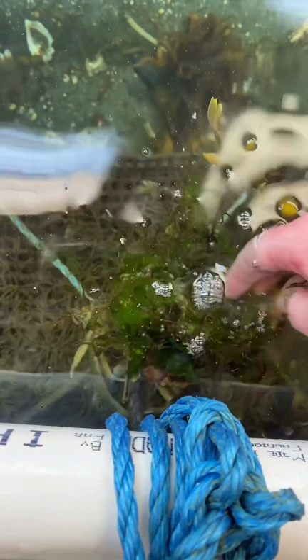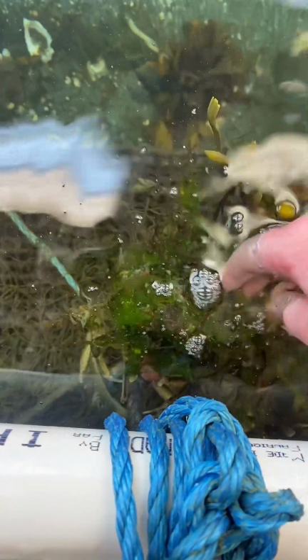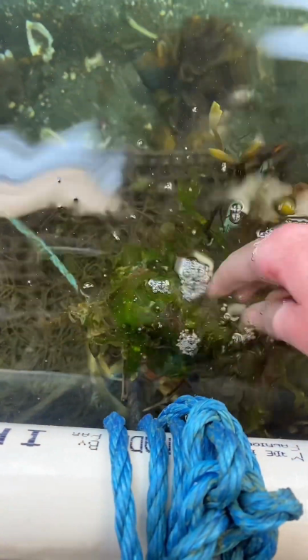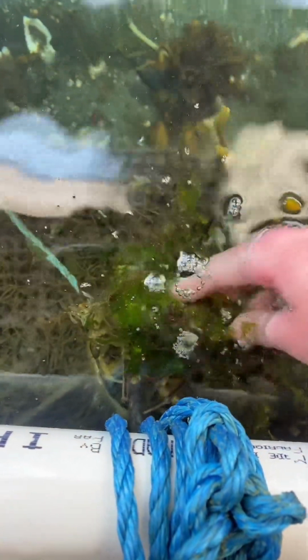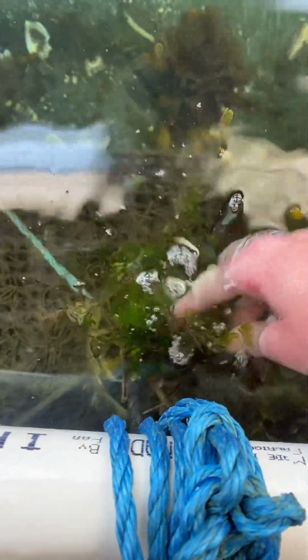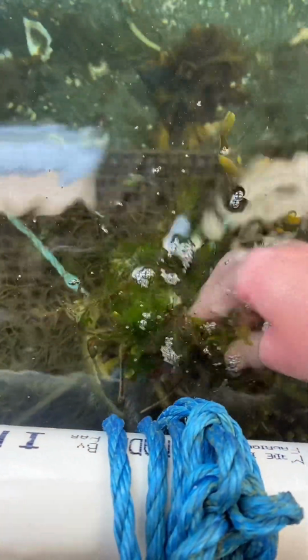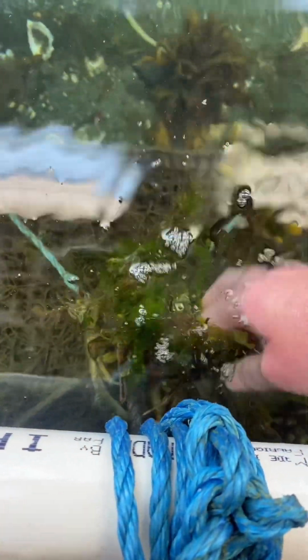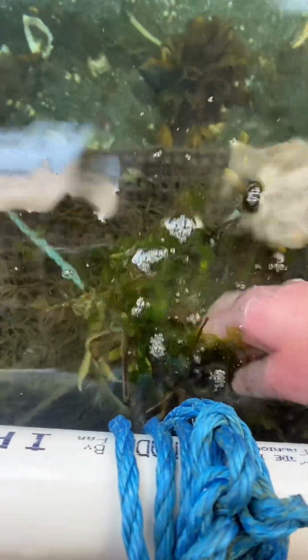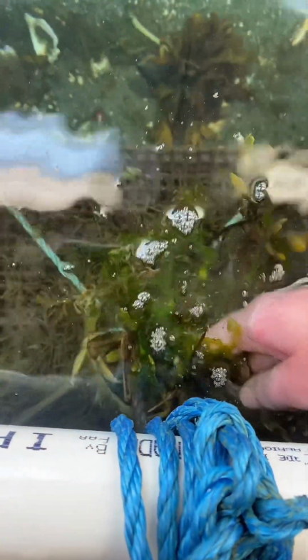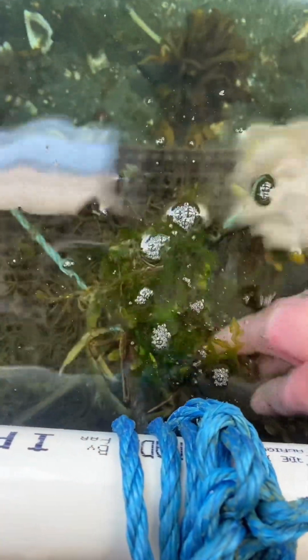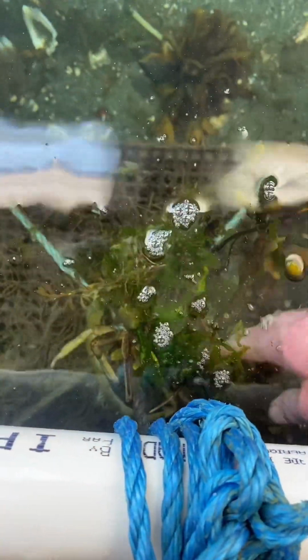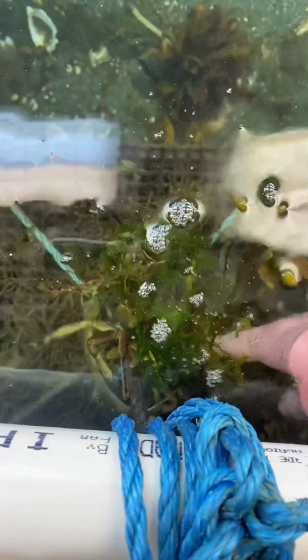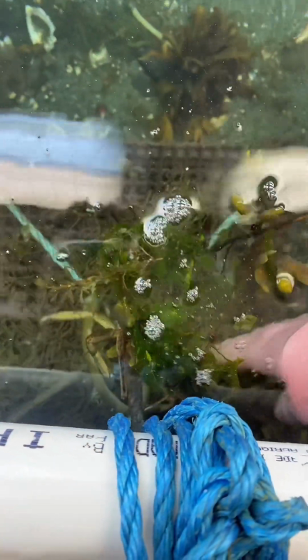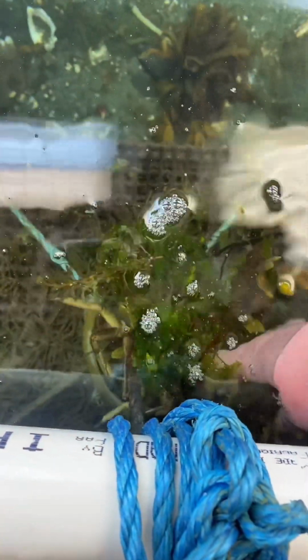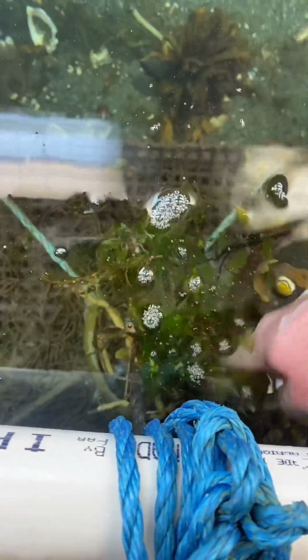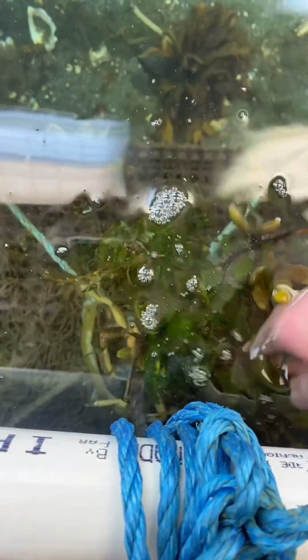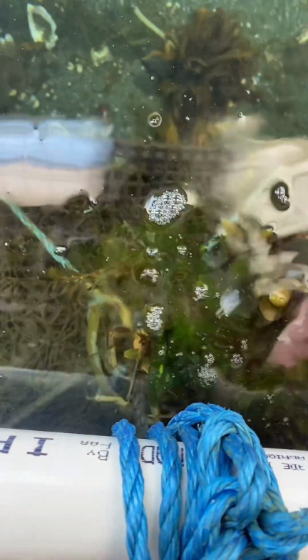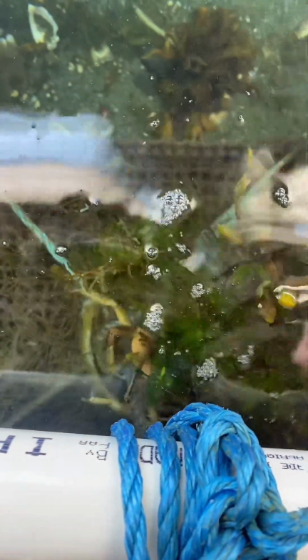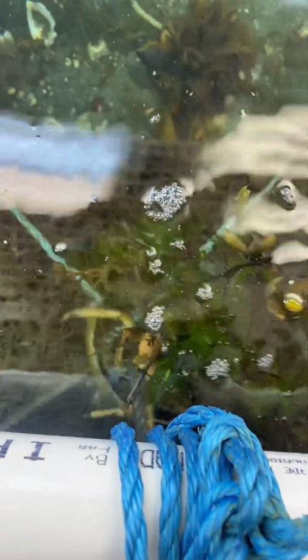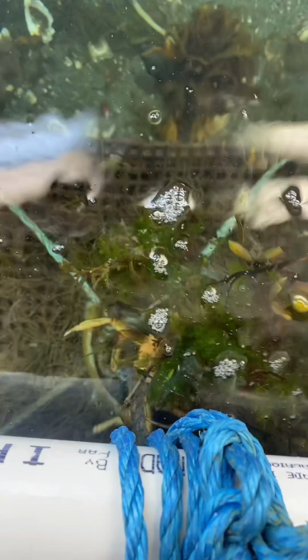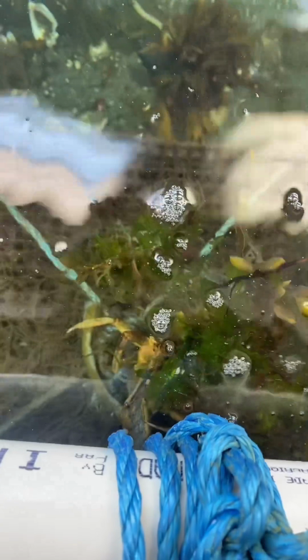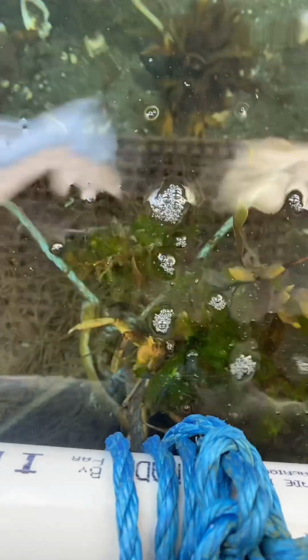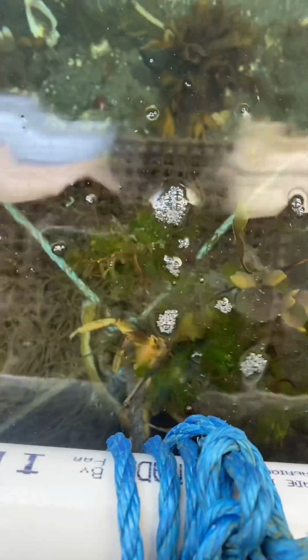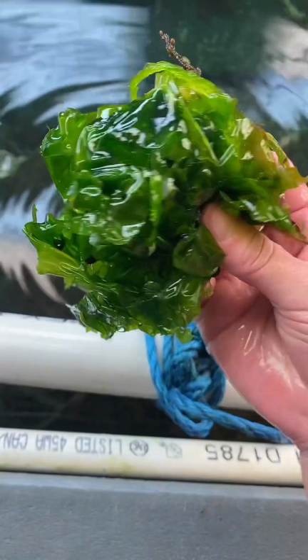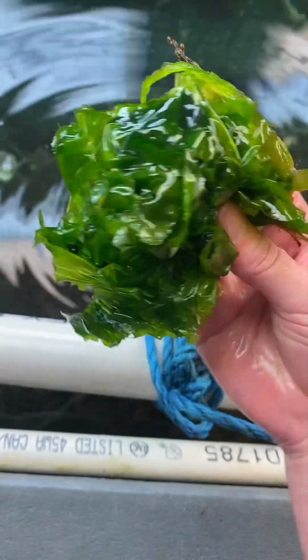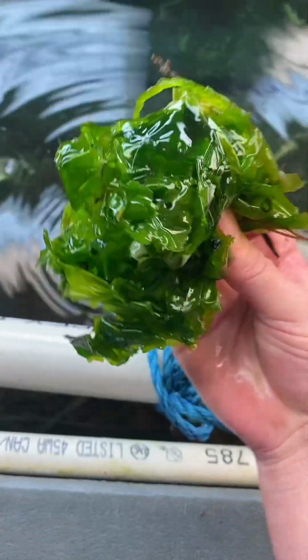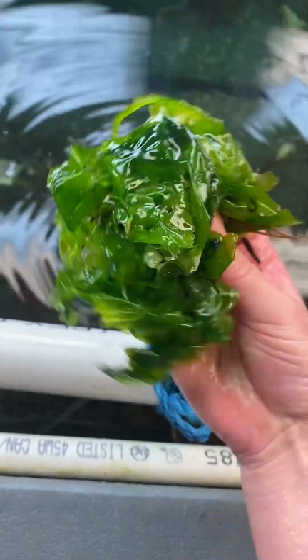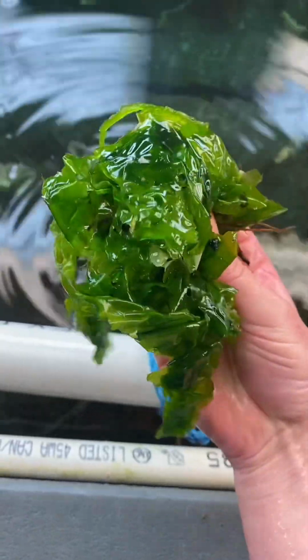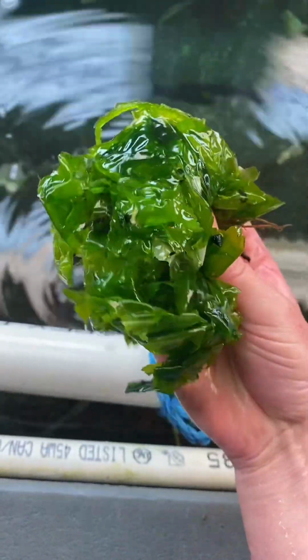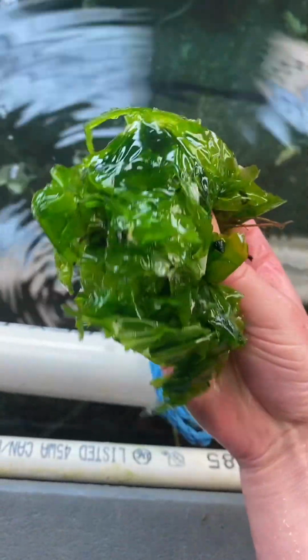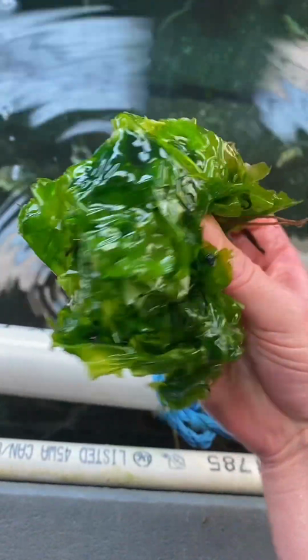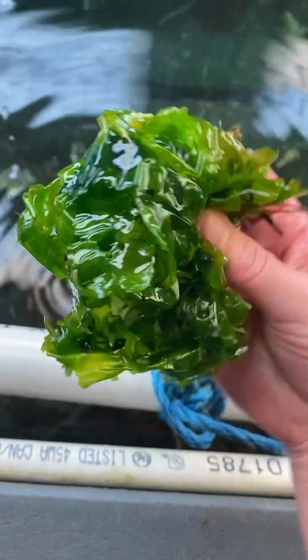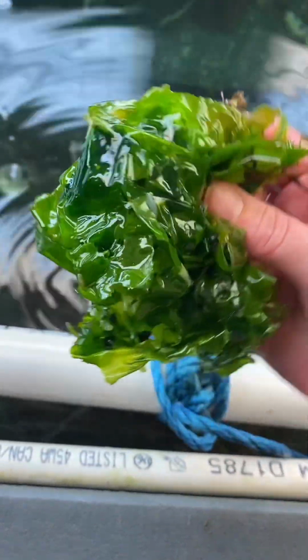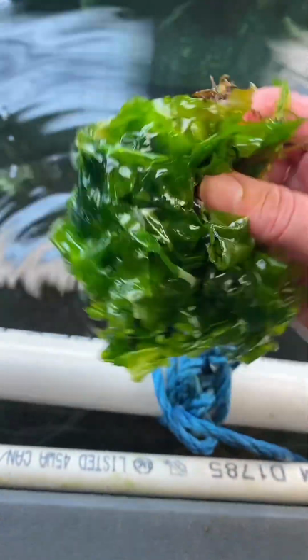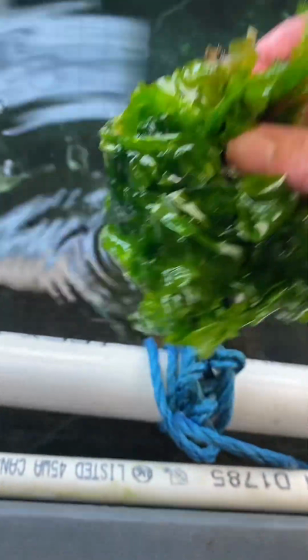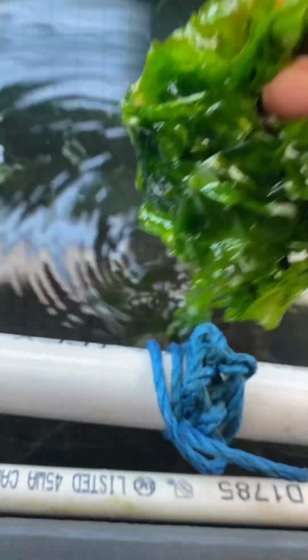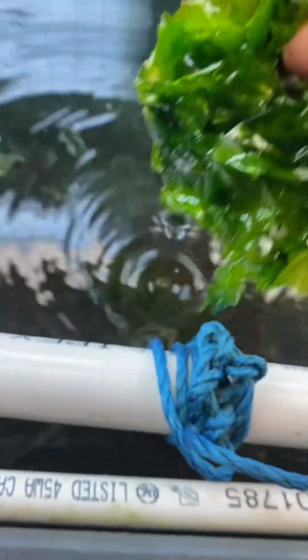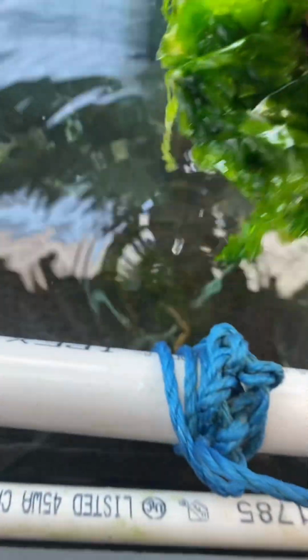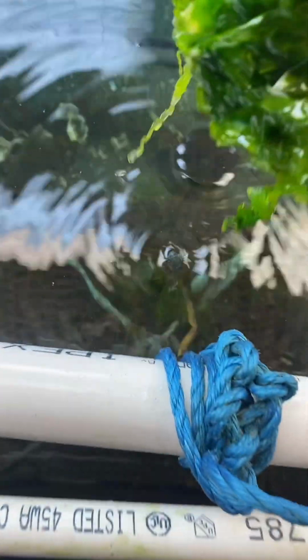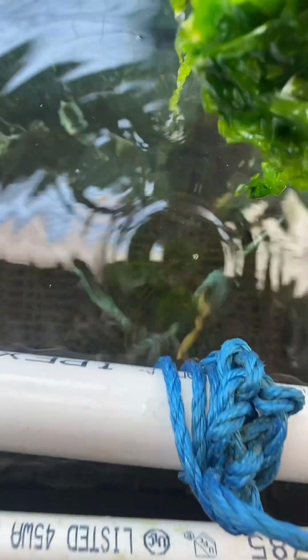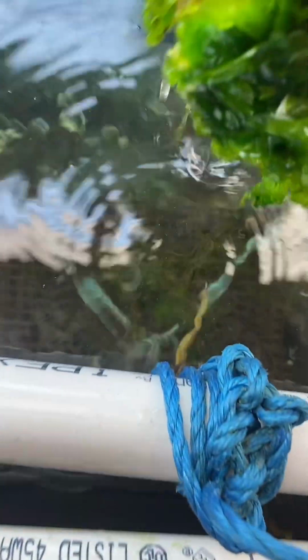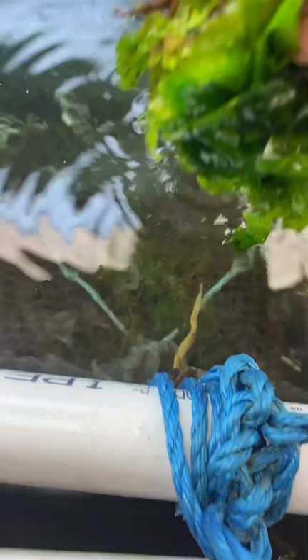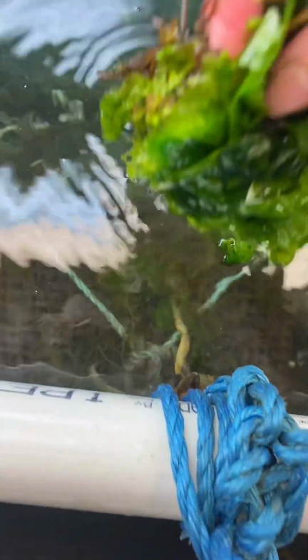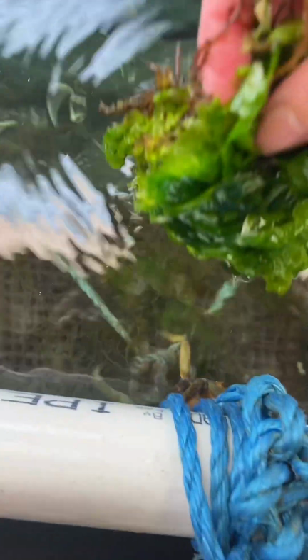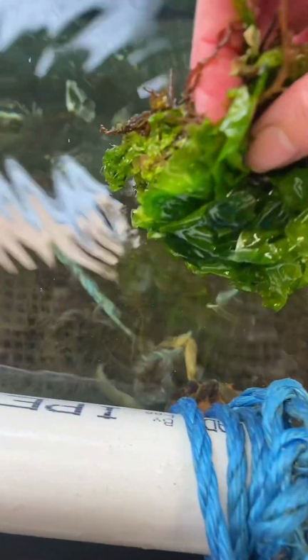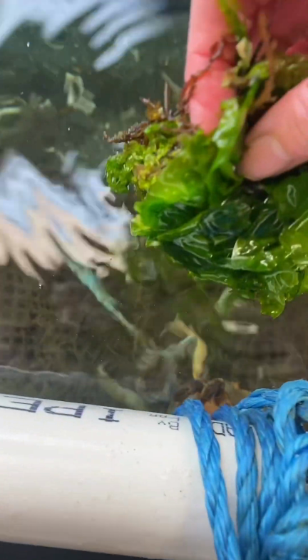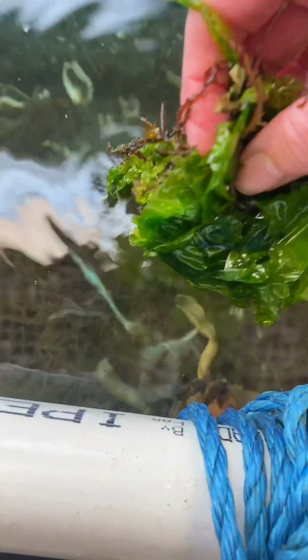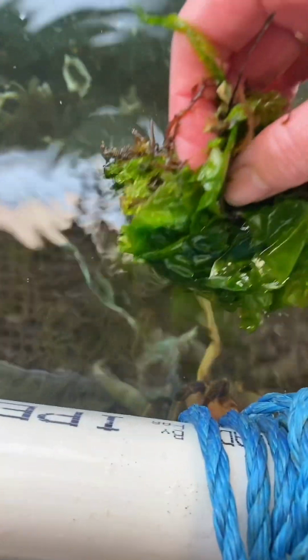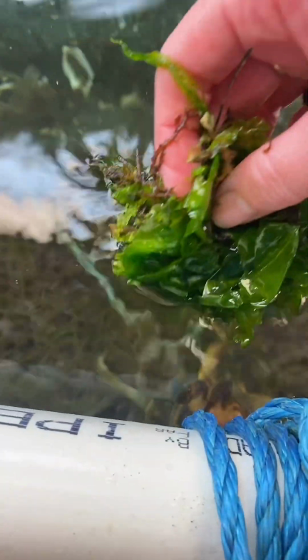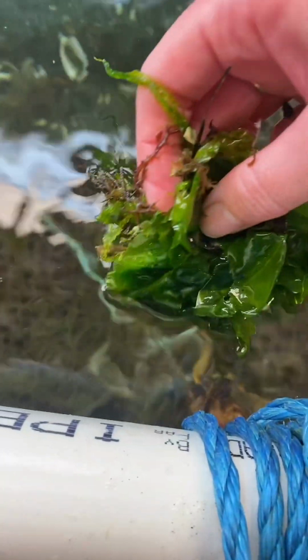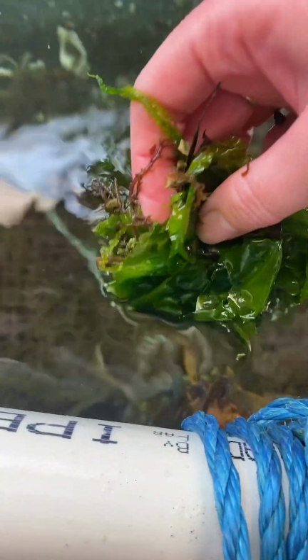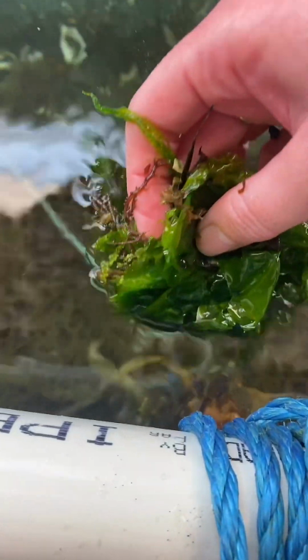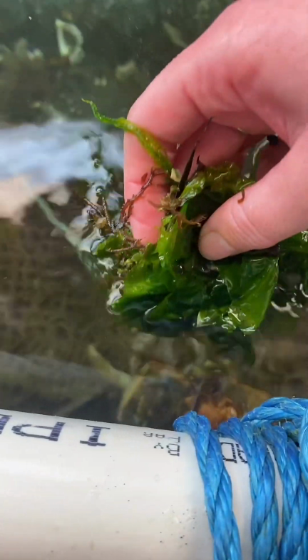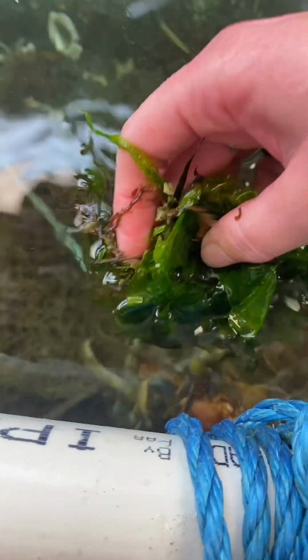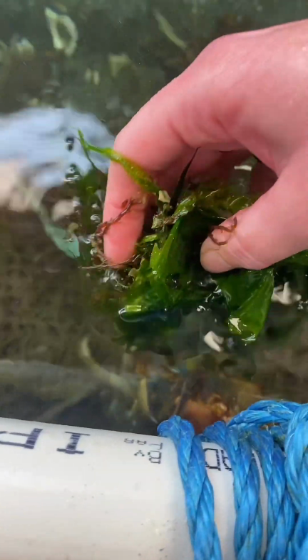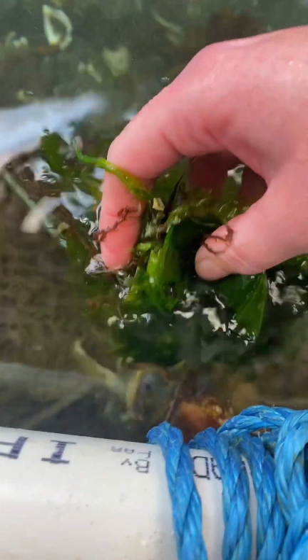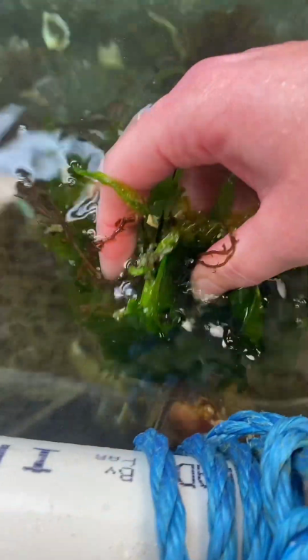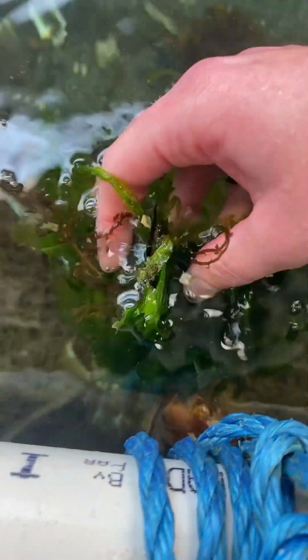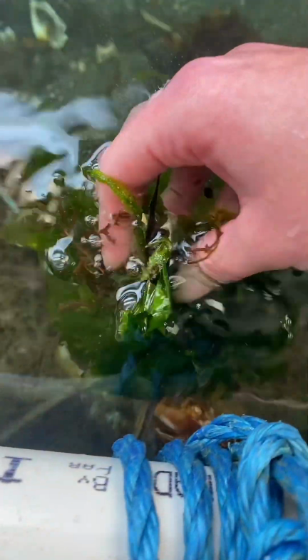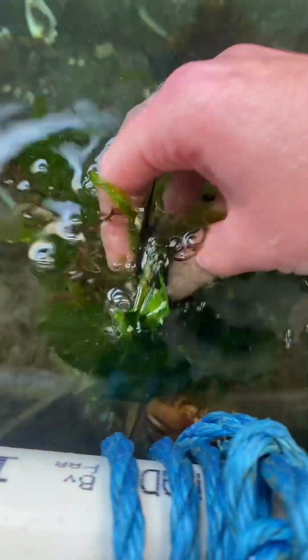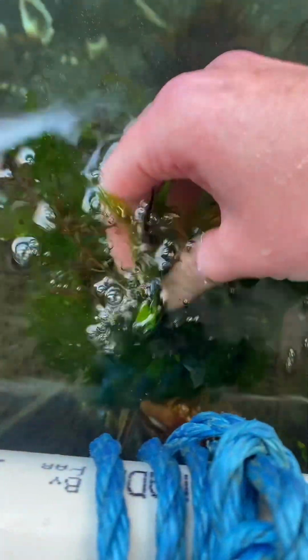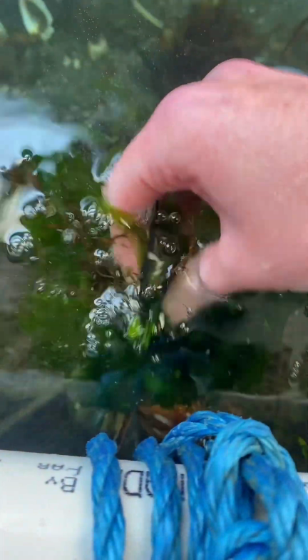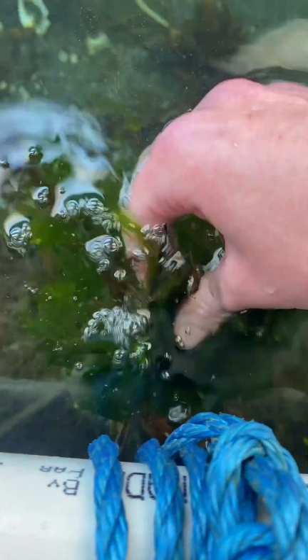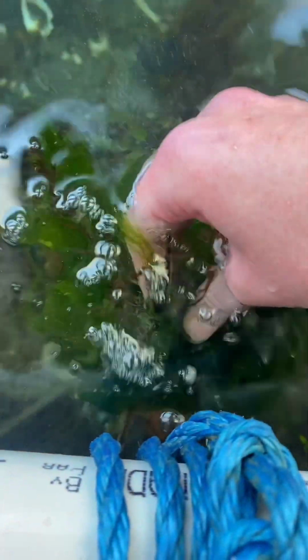Look at her grabbing for it. She's so cute. This is called sea lettuce and the kelp crabs absolutely love it, so I'm going to give that to her.